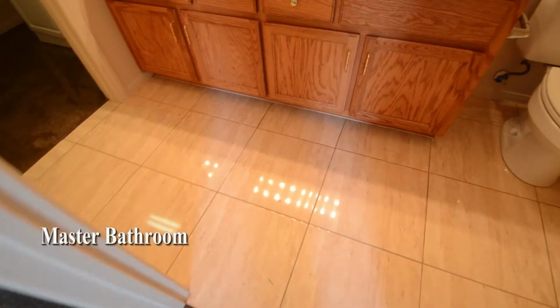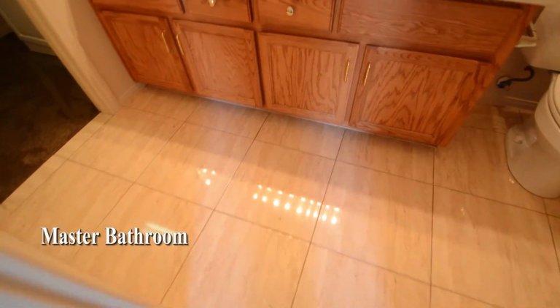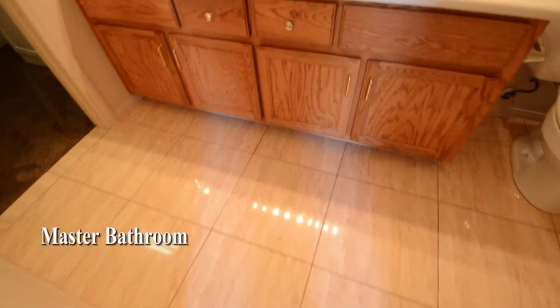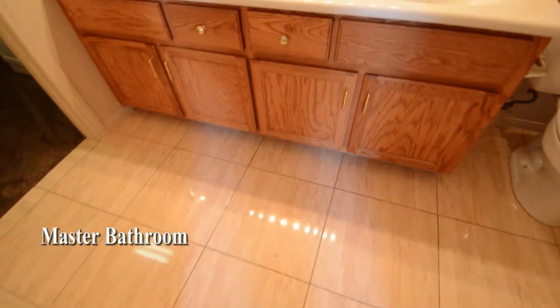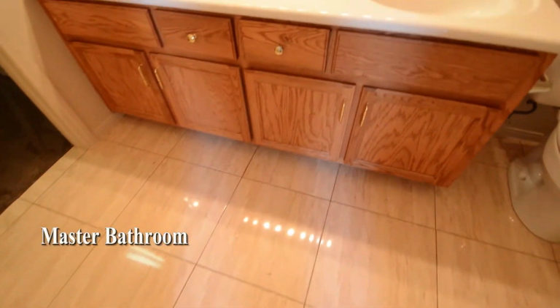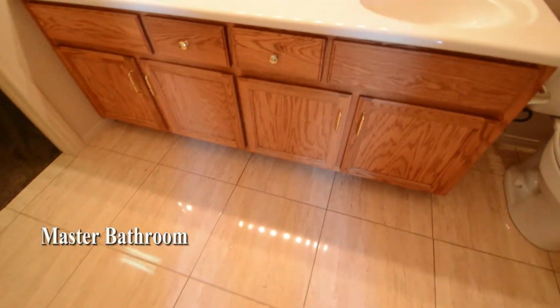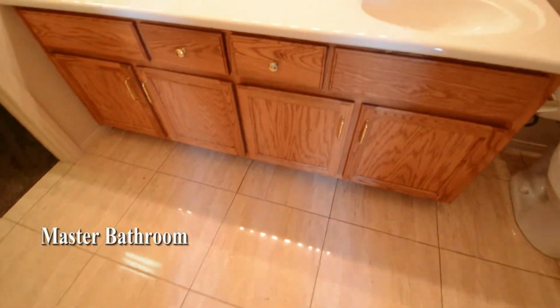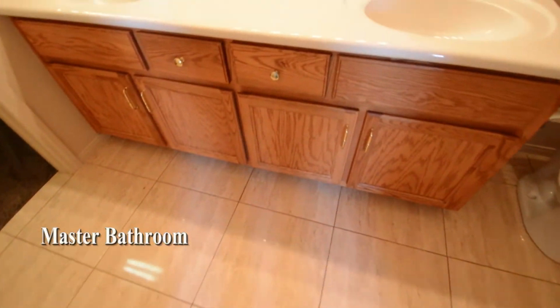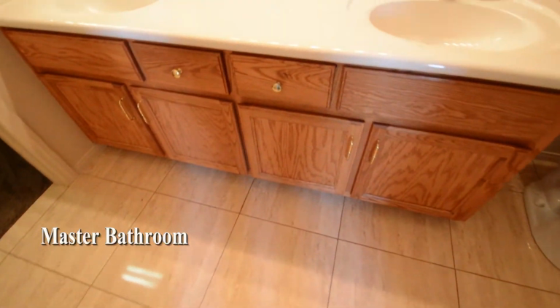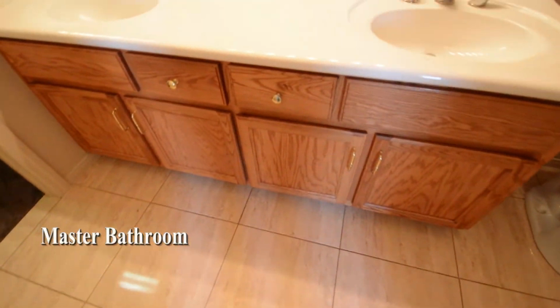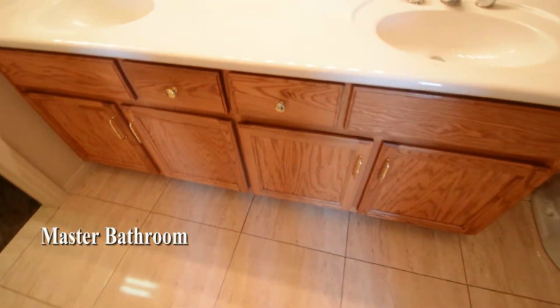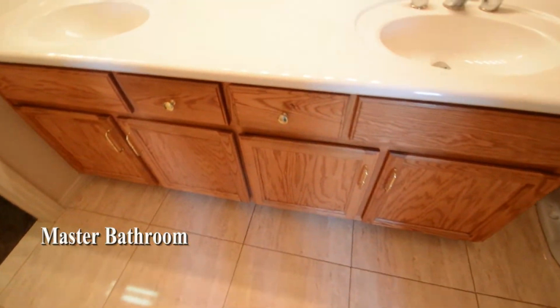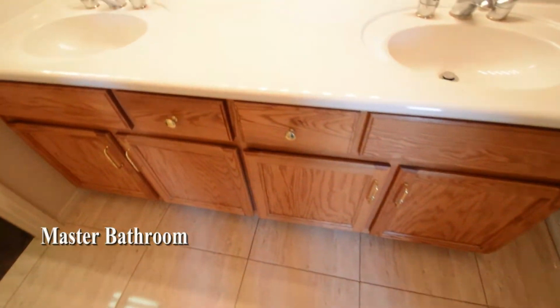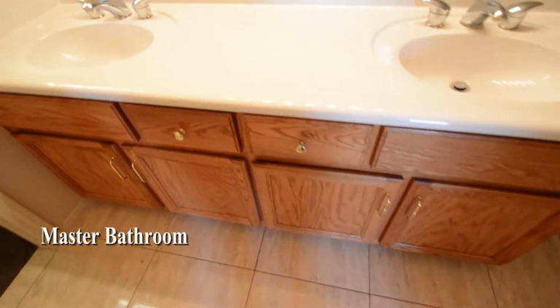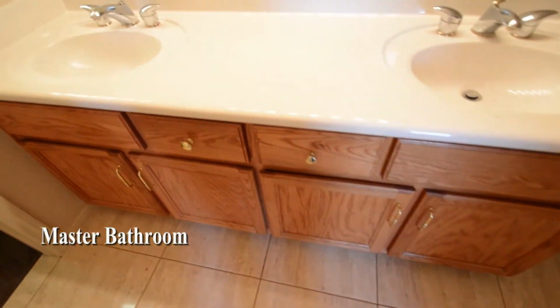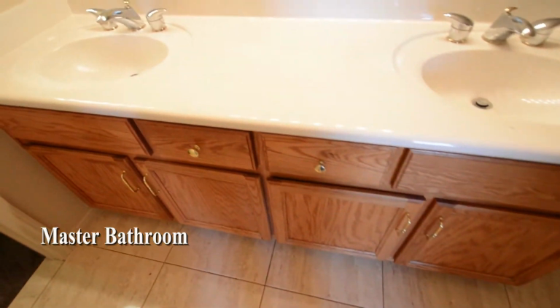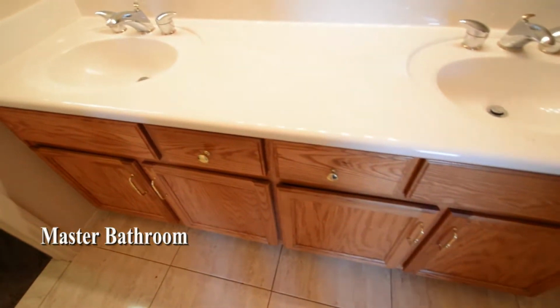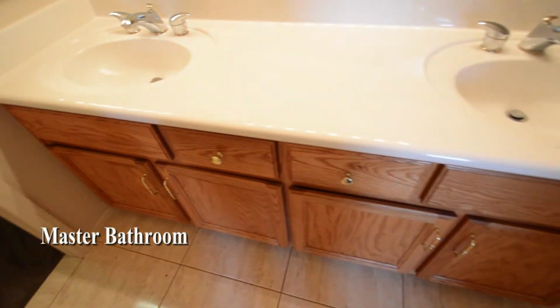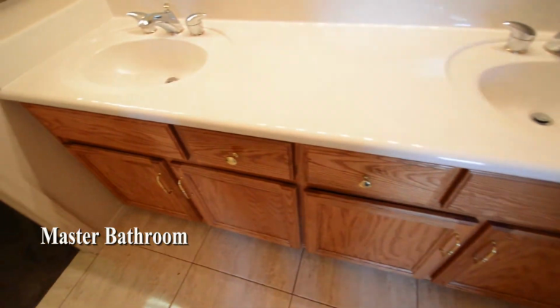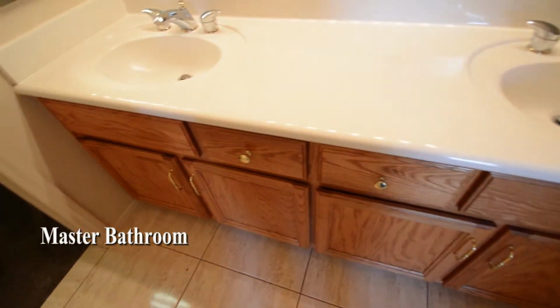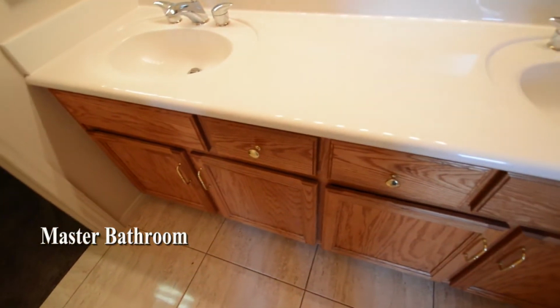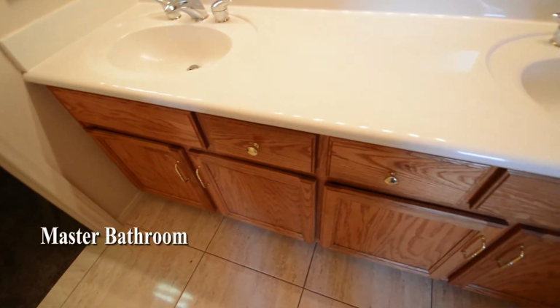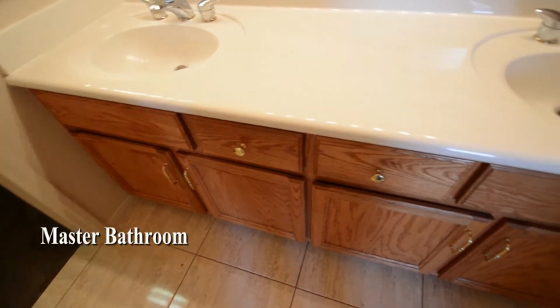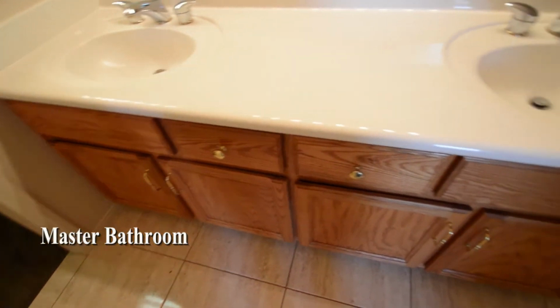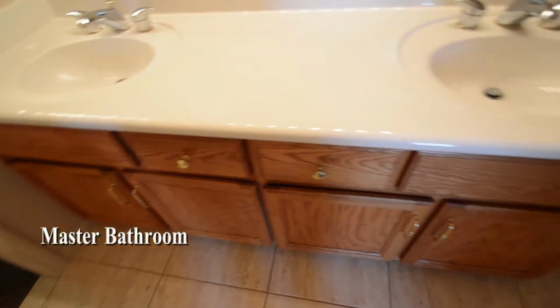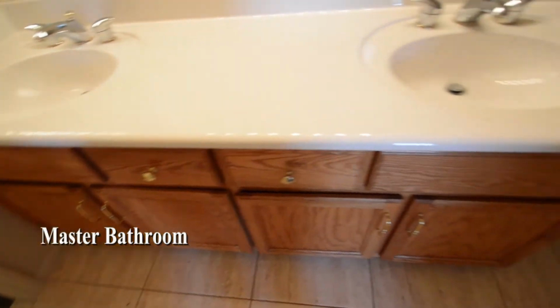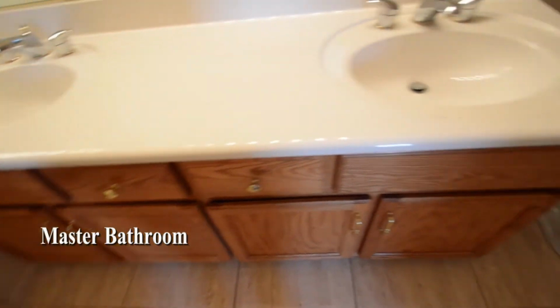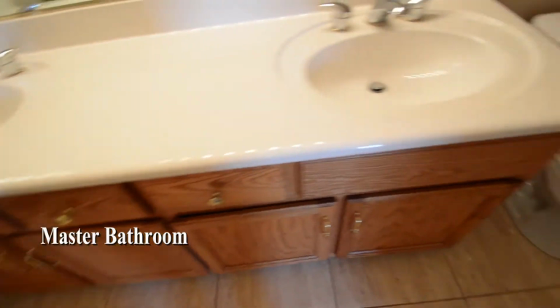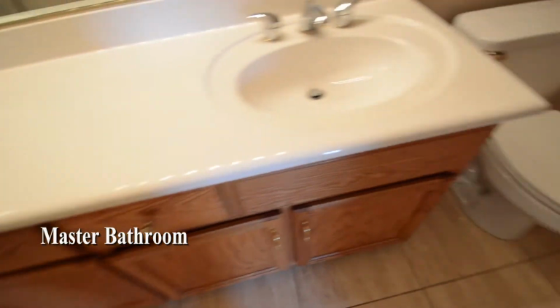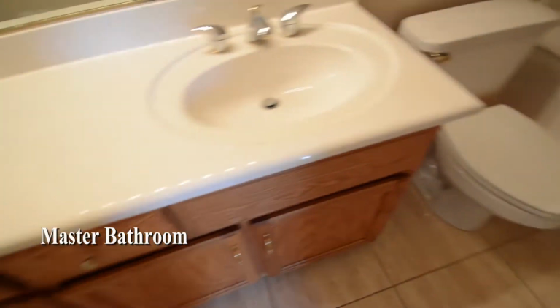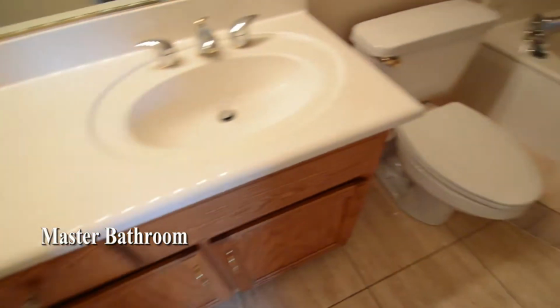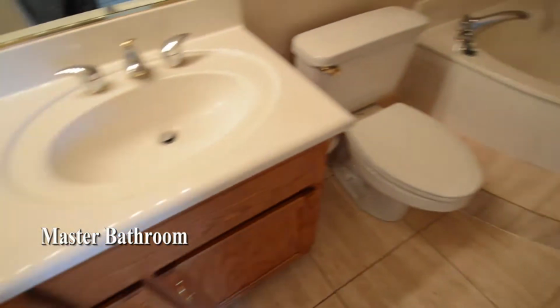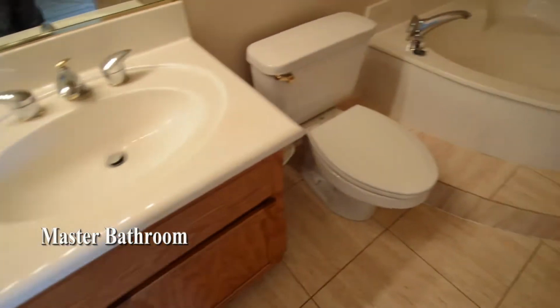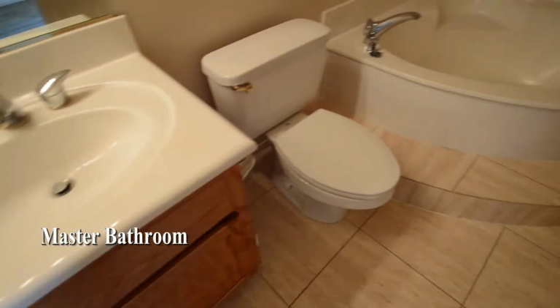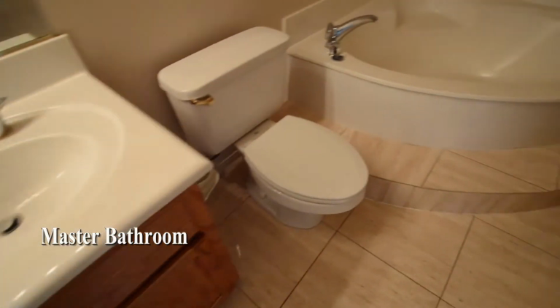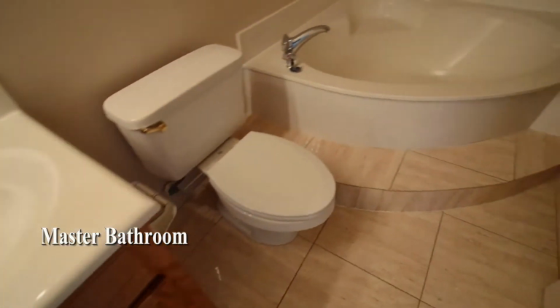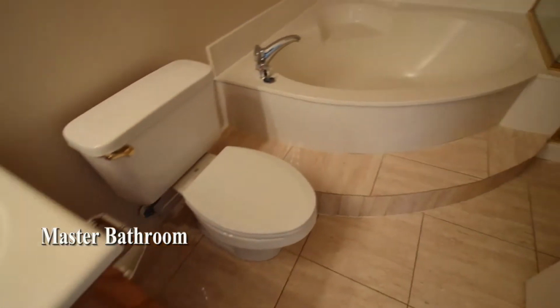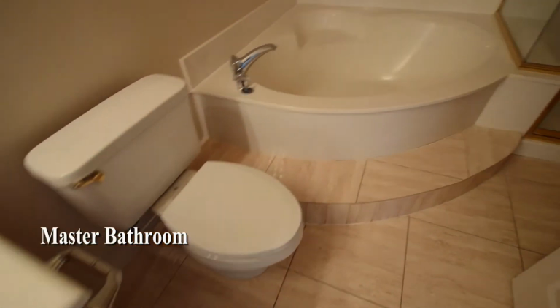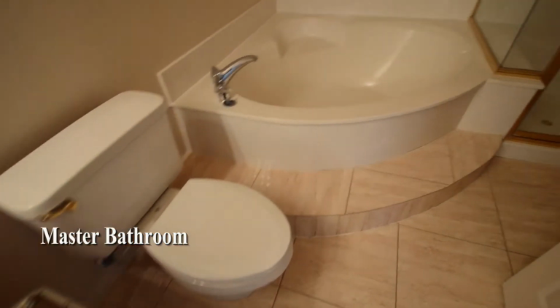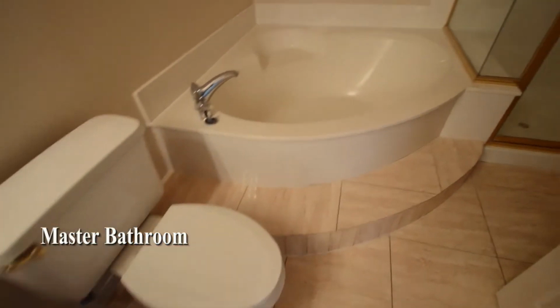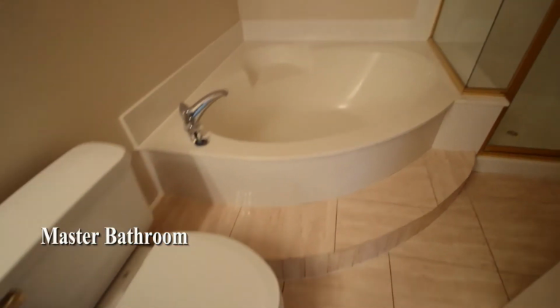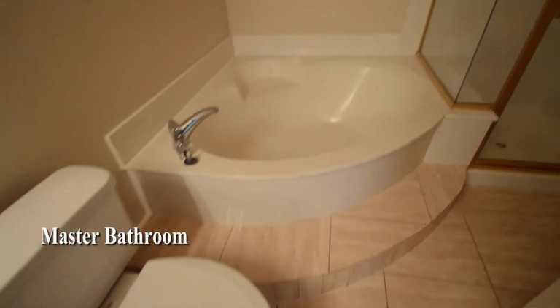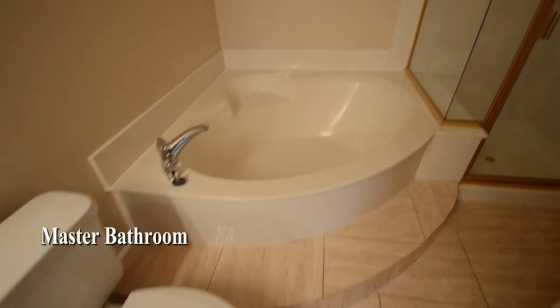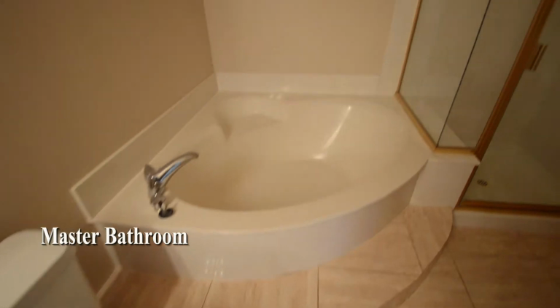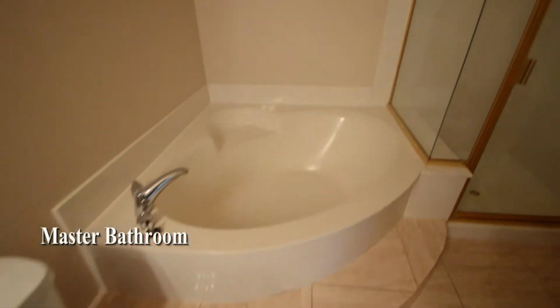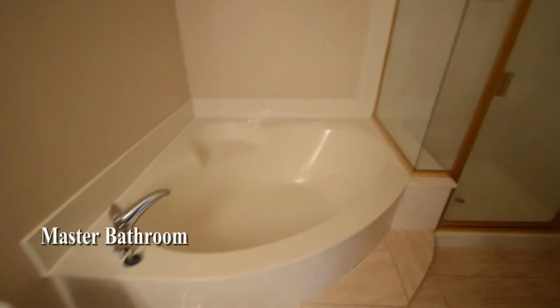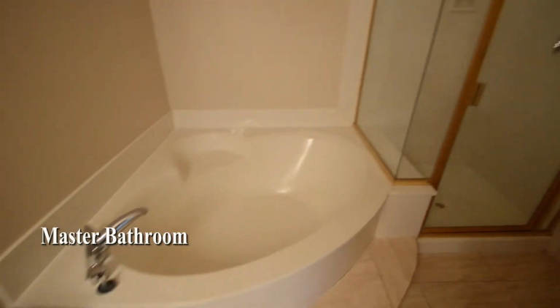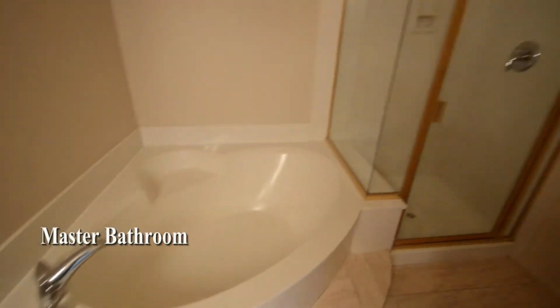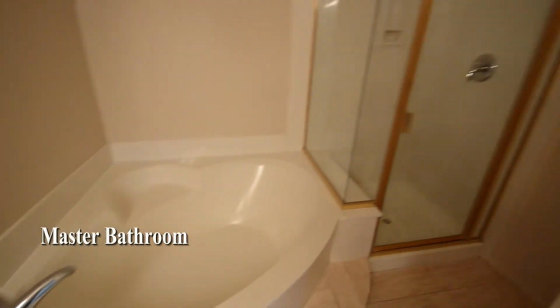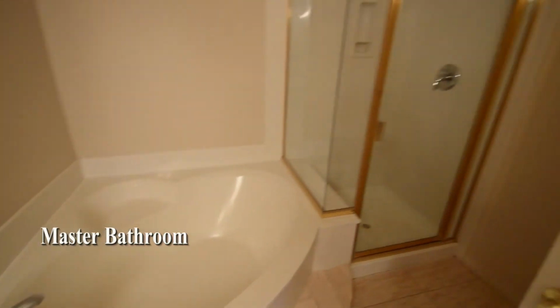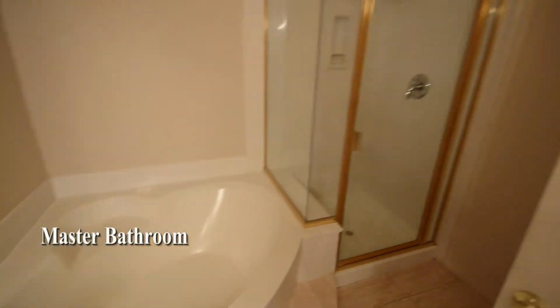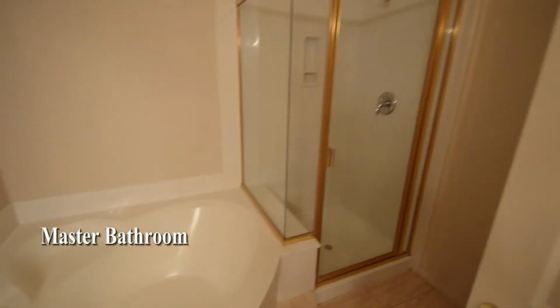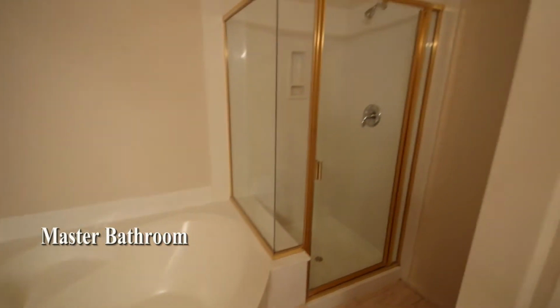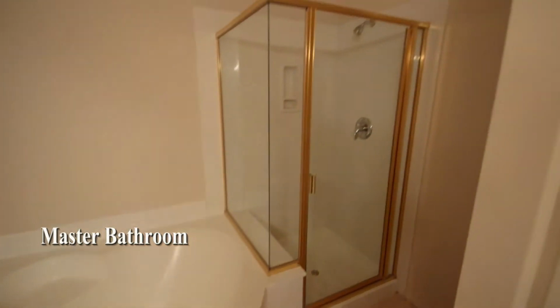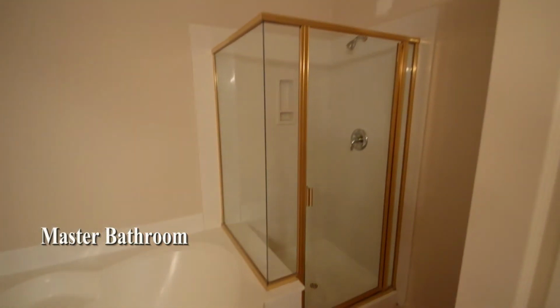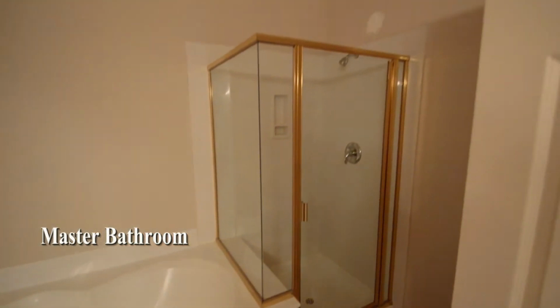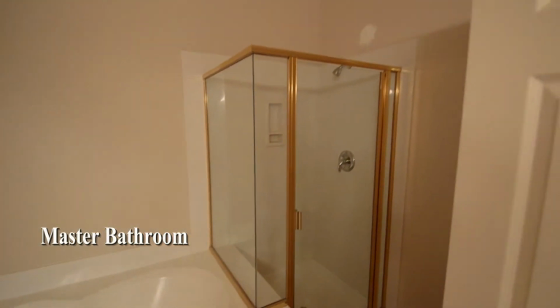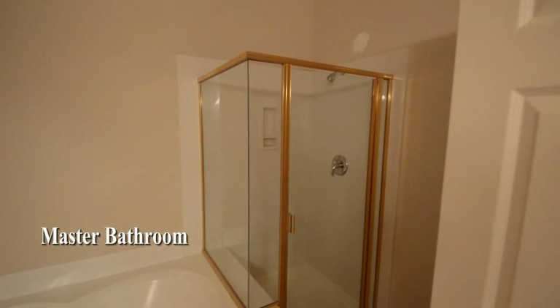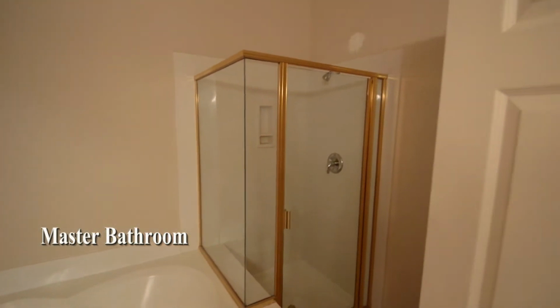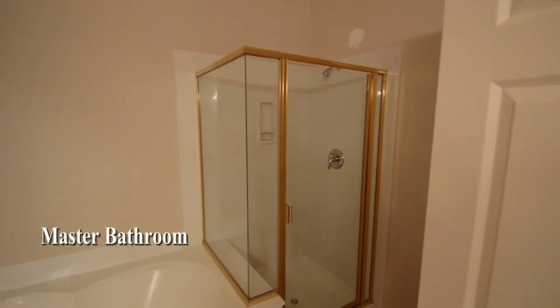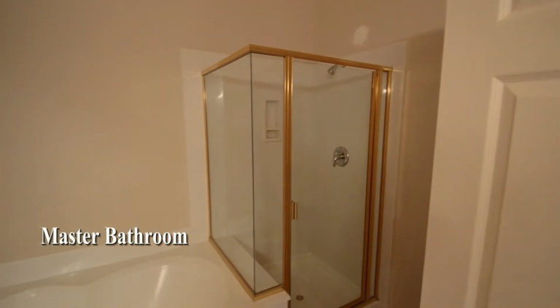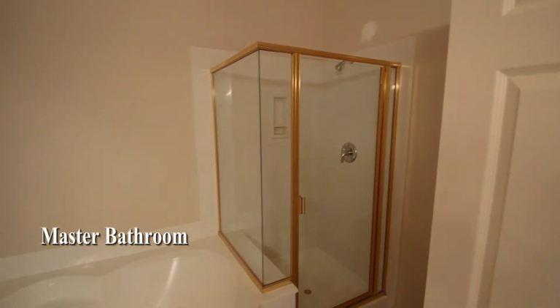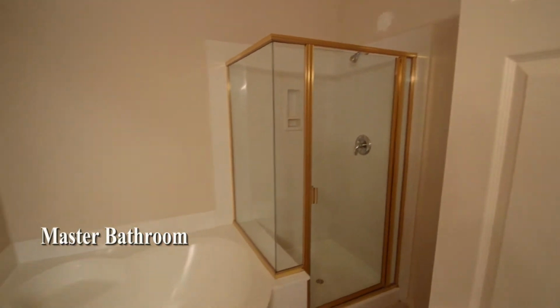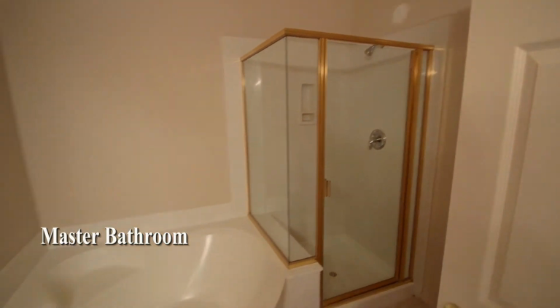The master bathroom has a second walk-in closet, tile floor, double sink vanity, and a separate tub and shower.